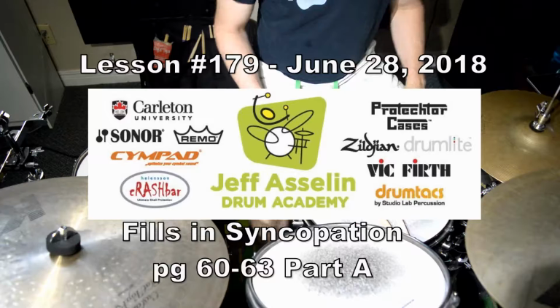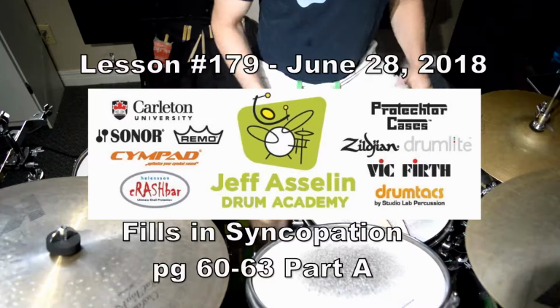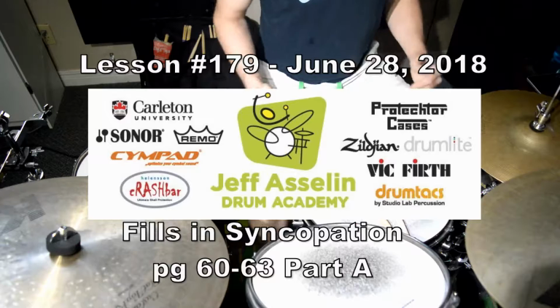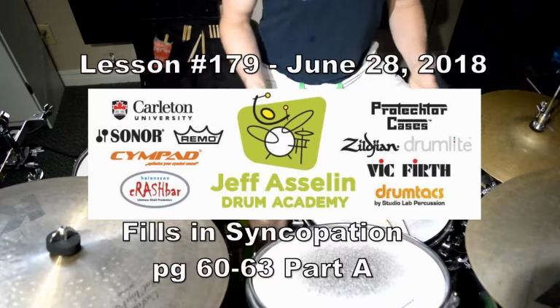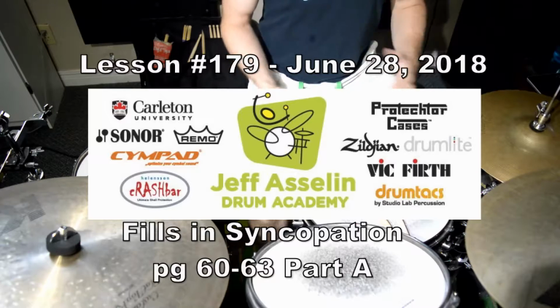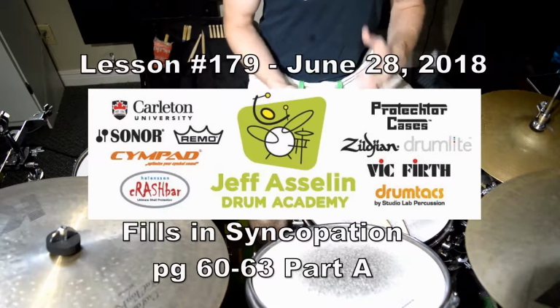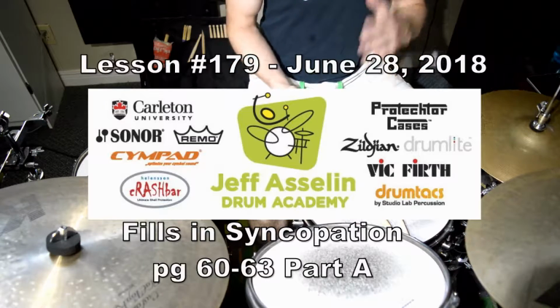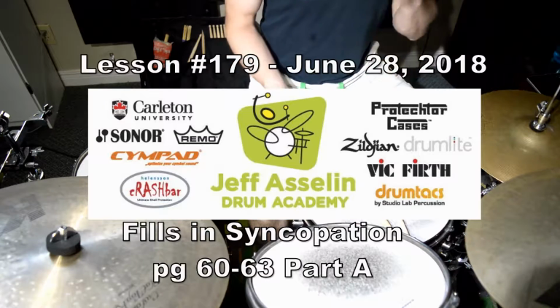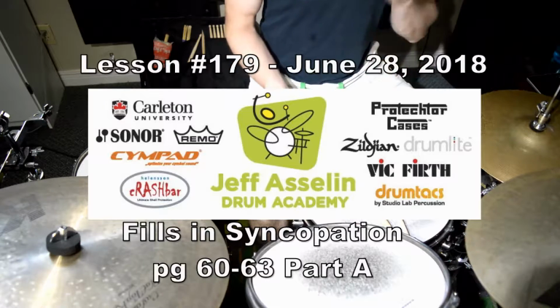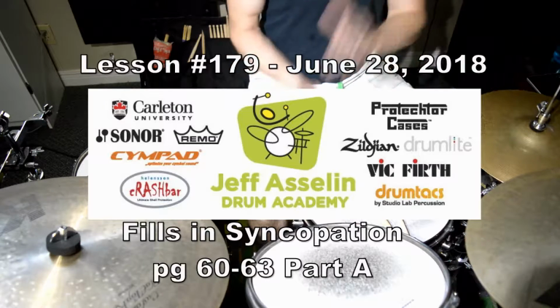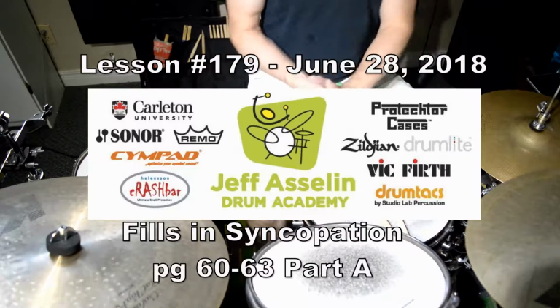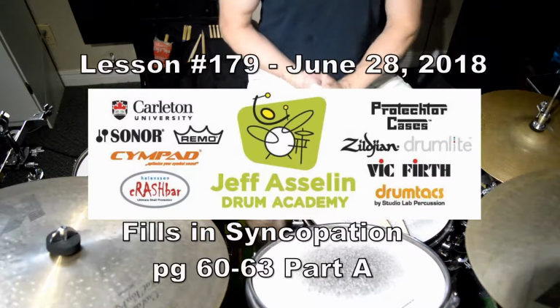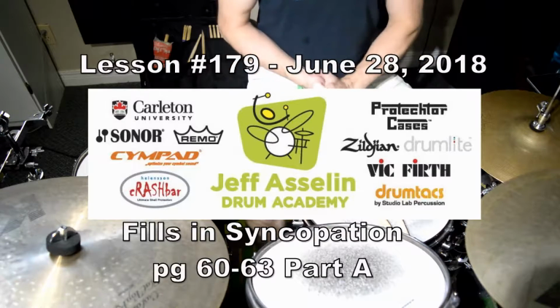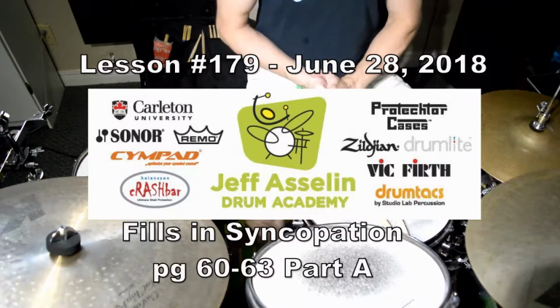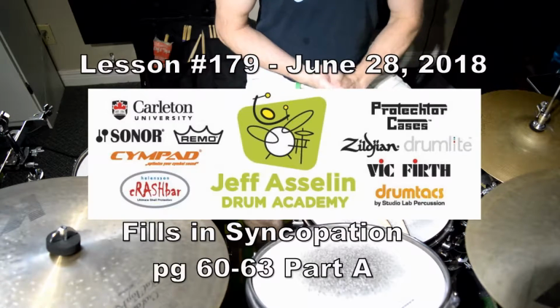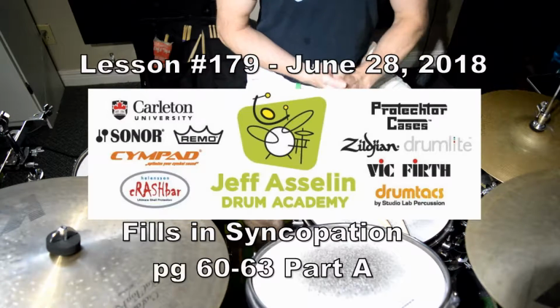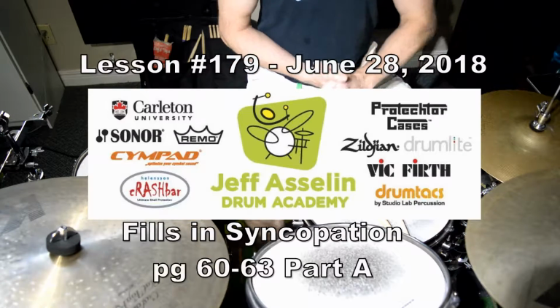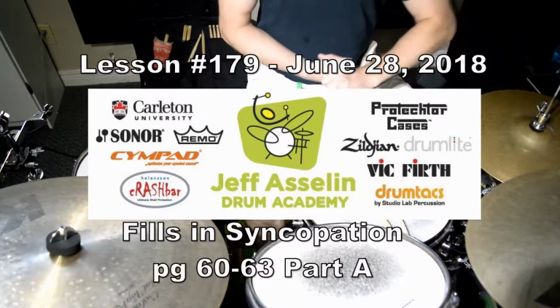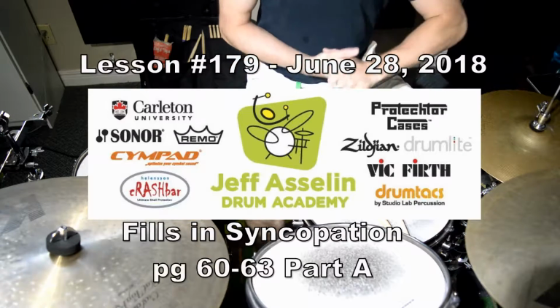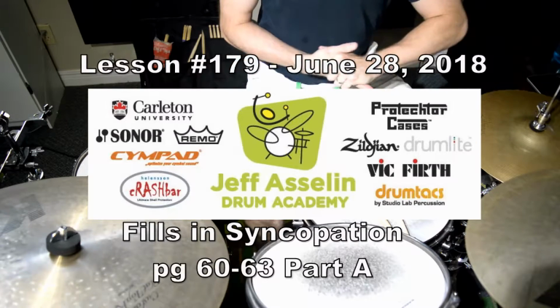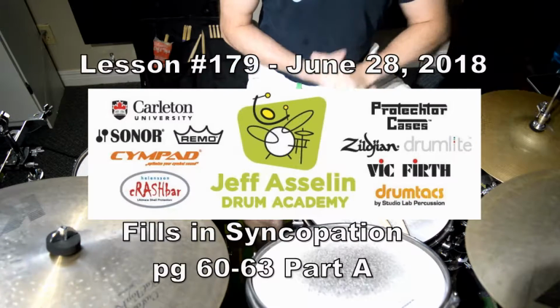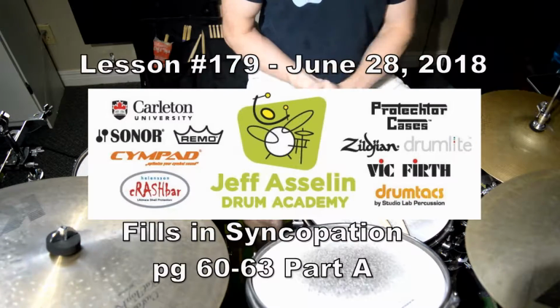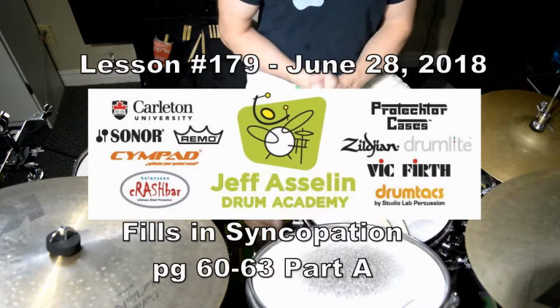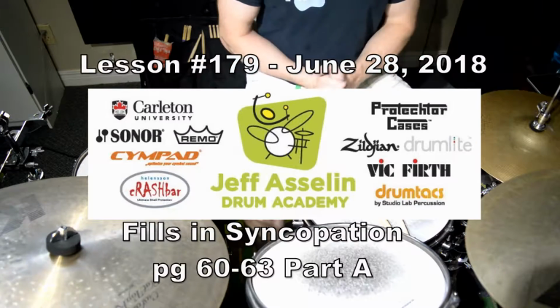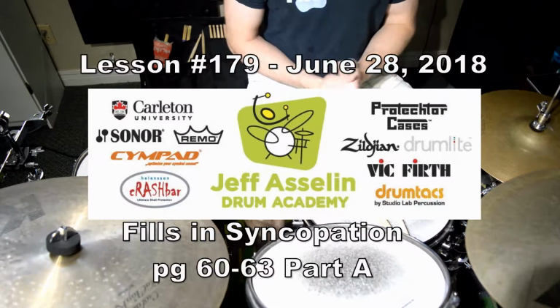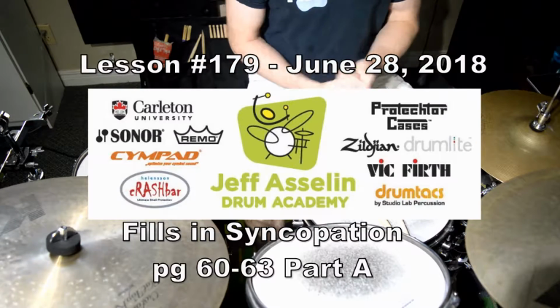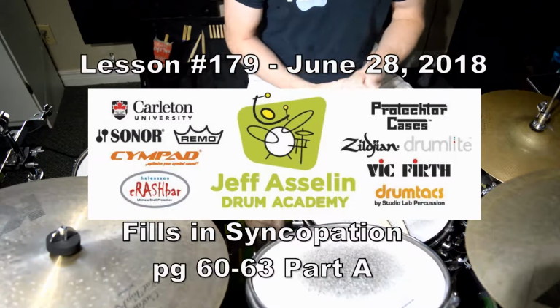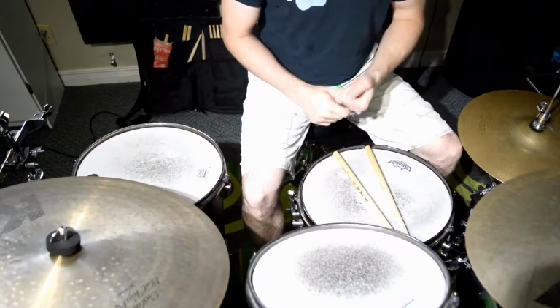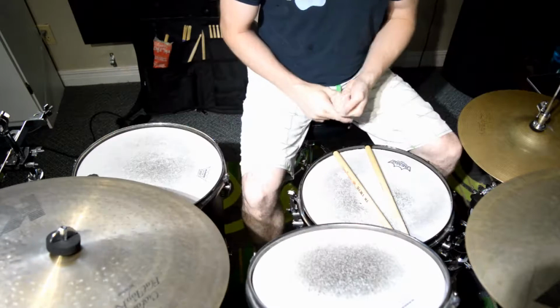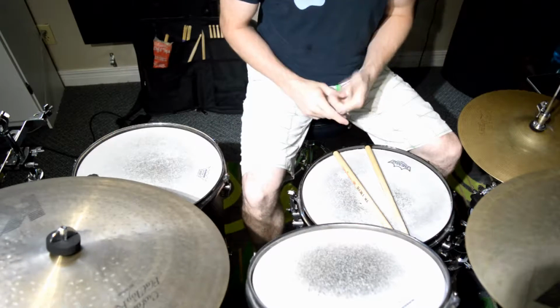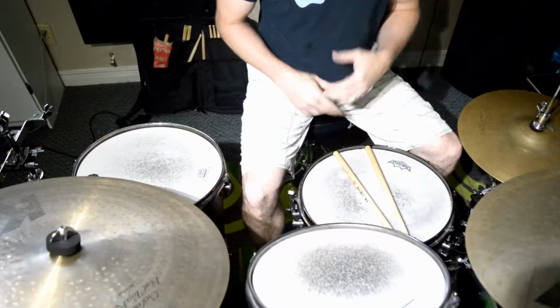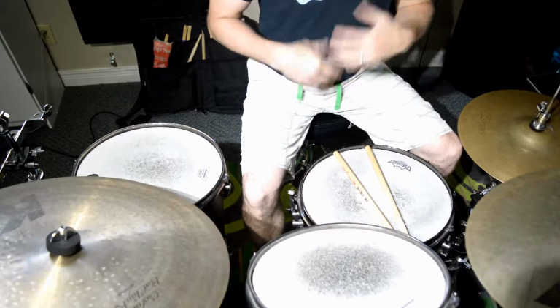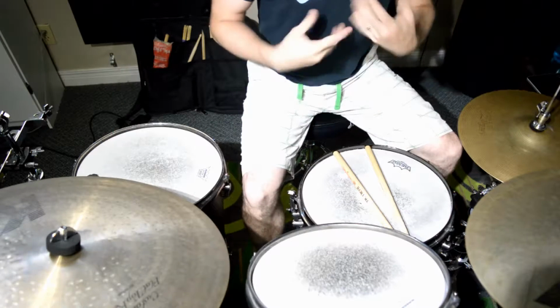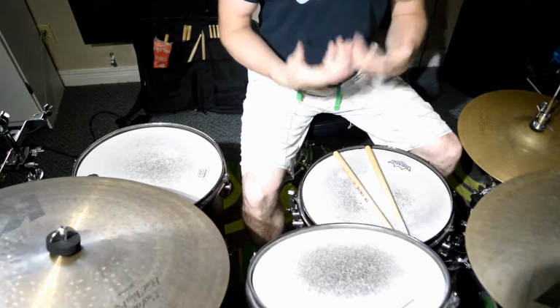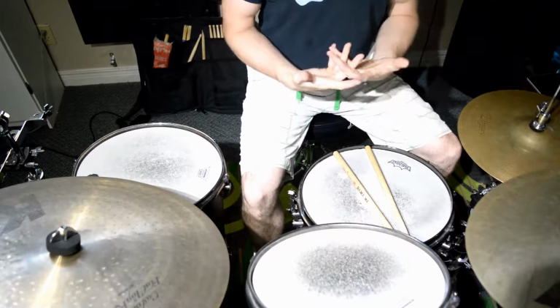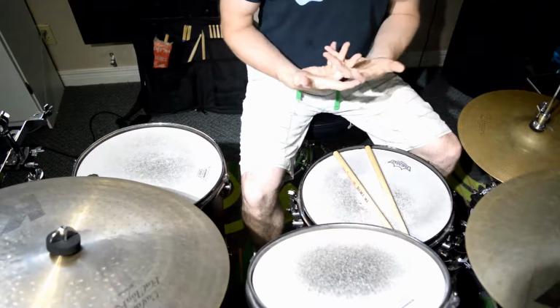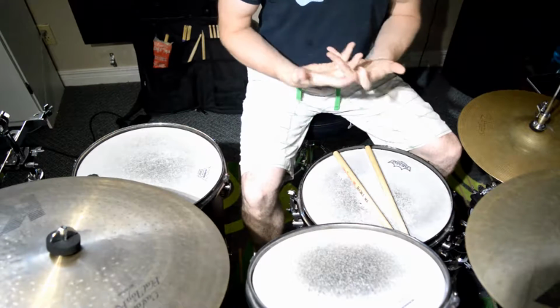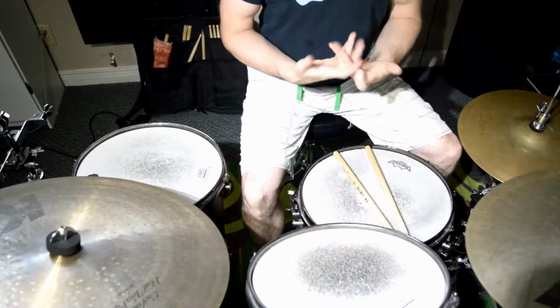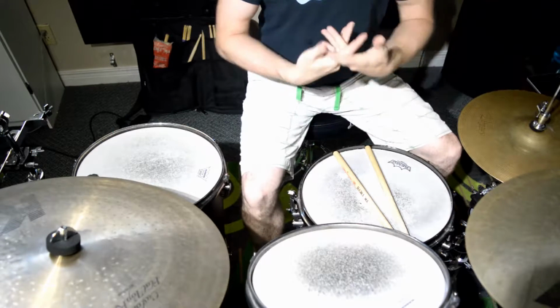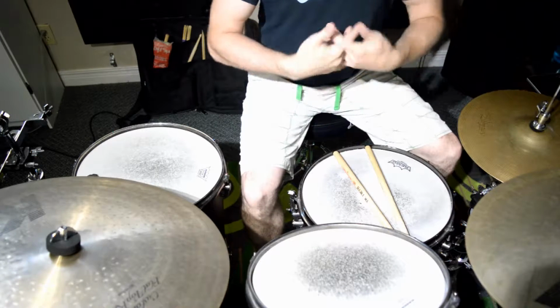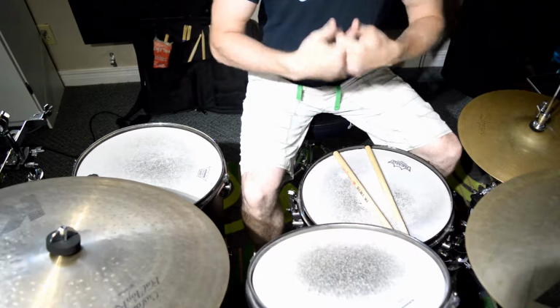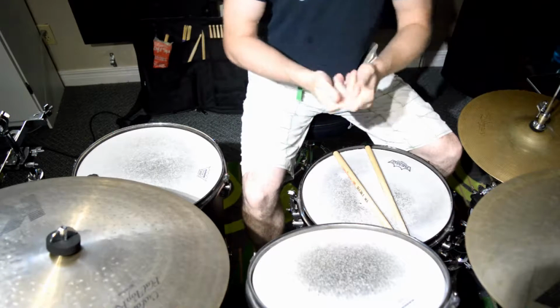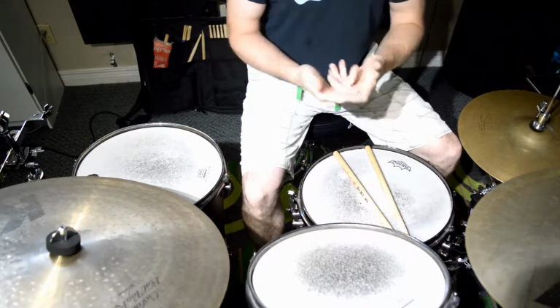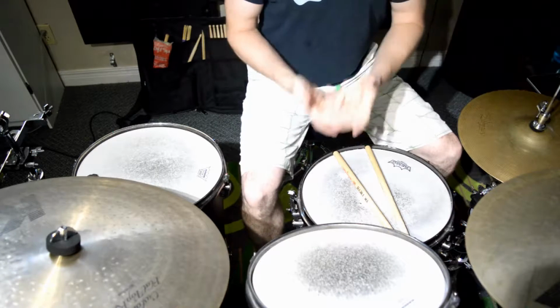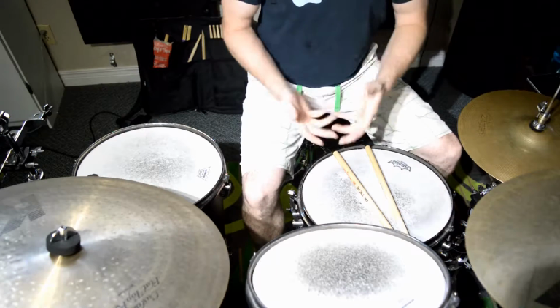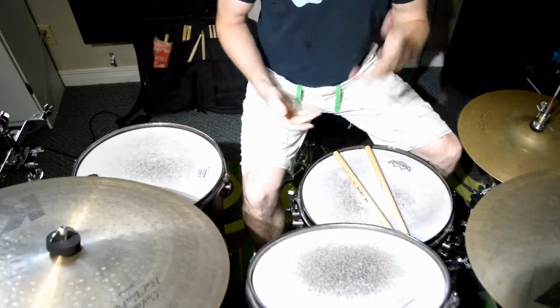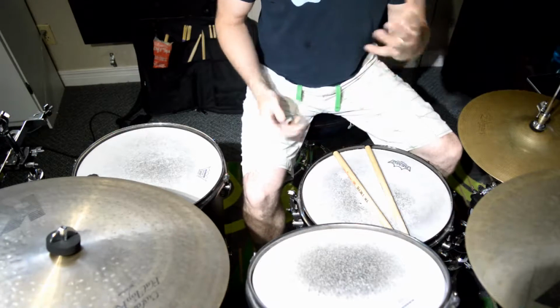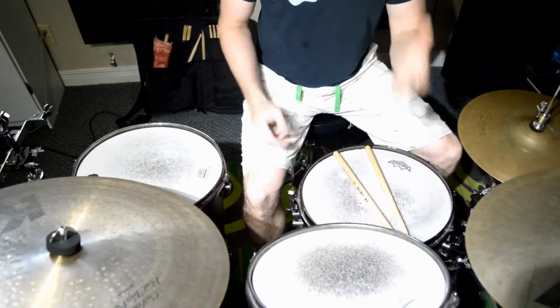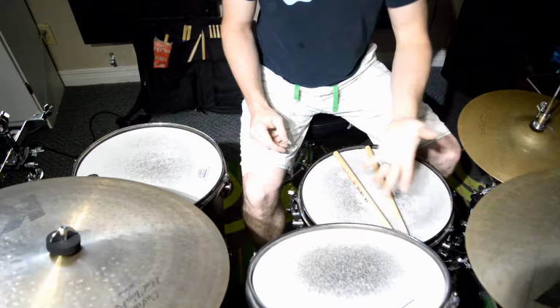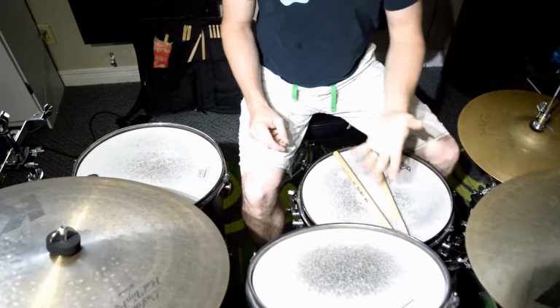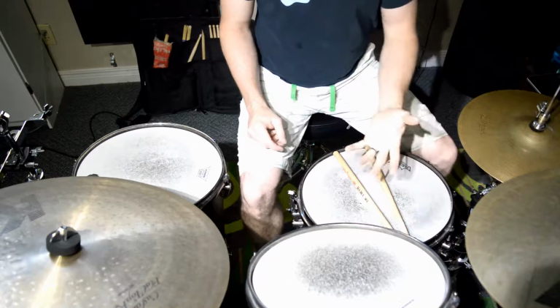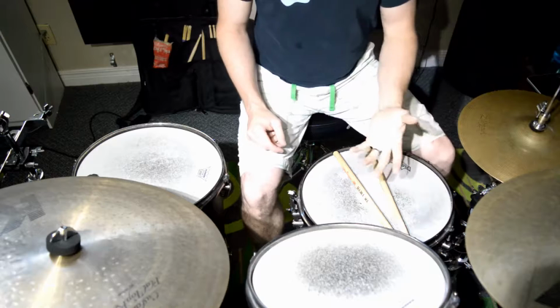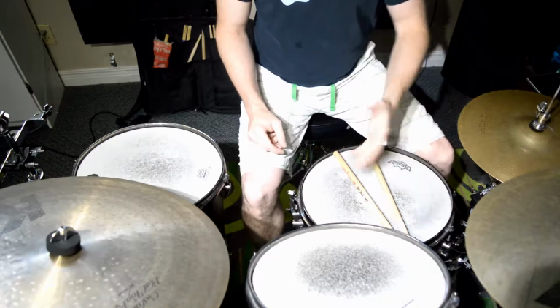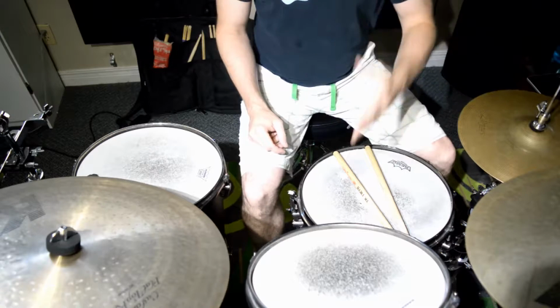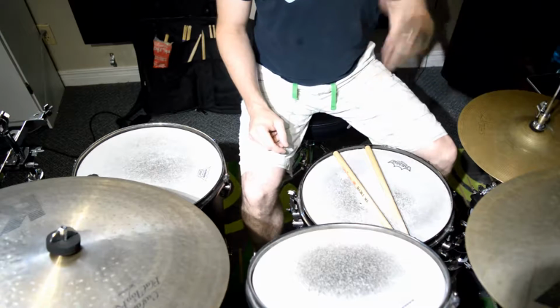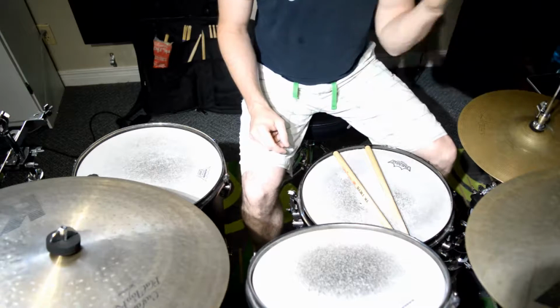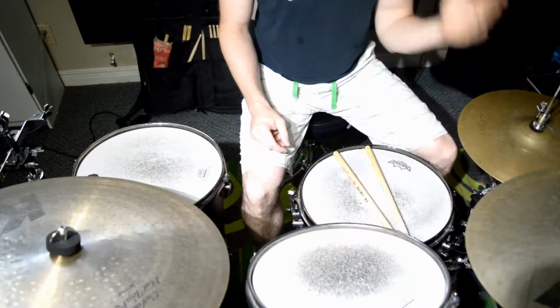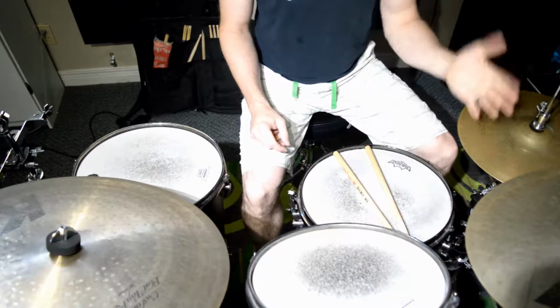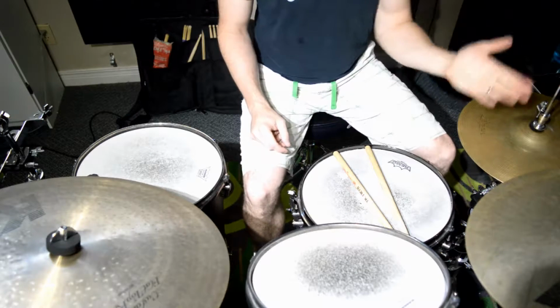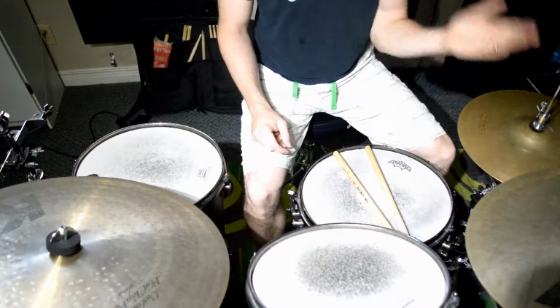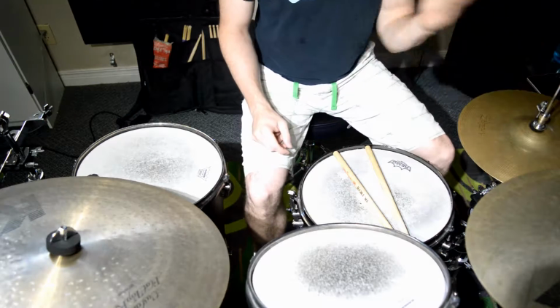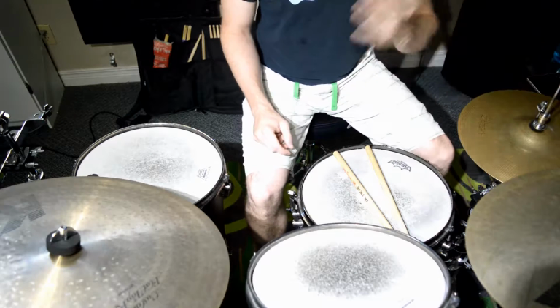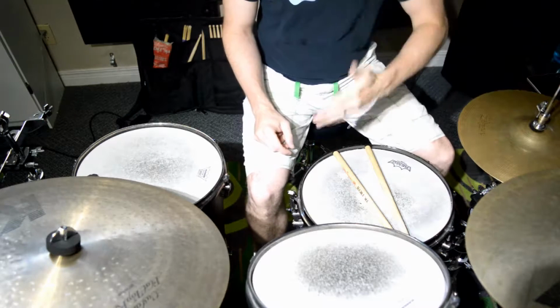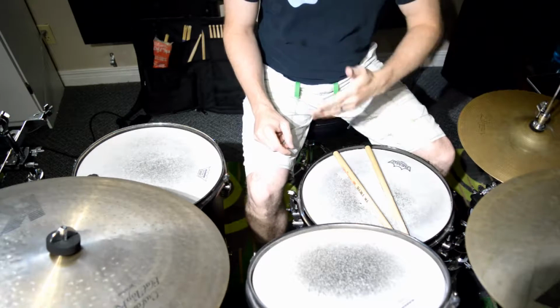Hey everybody, today's Thursday. This is another fill day. We're going to do fills within Syncopation by Ted Reed, pages 60 to 63.